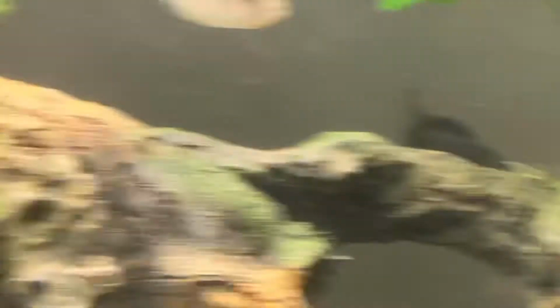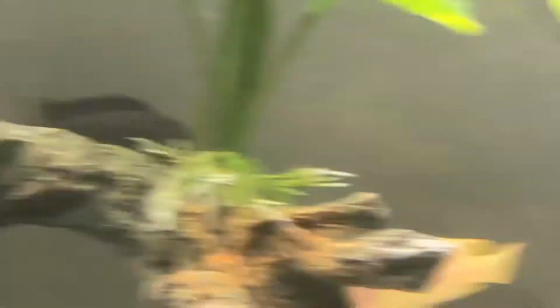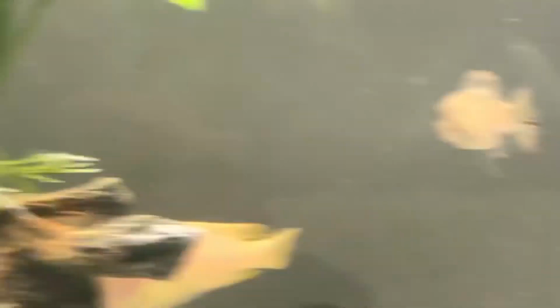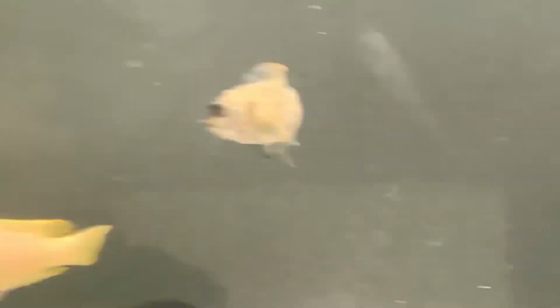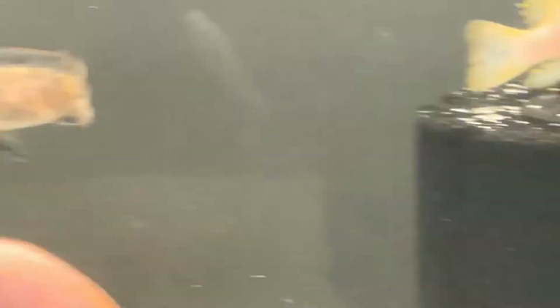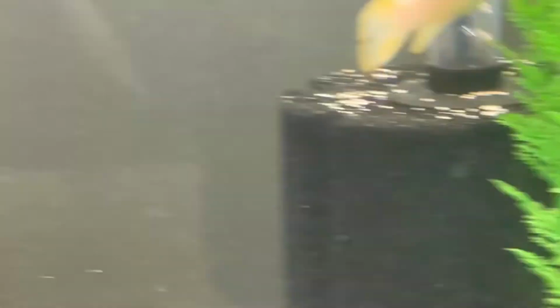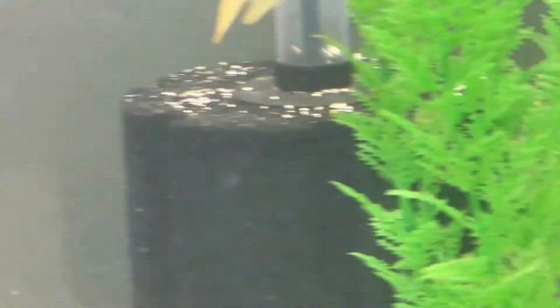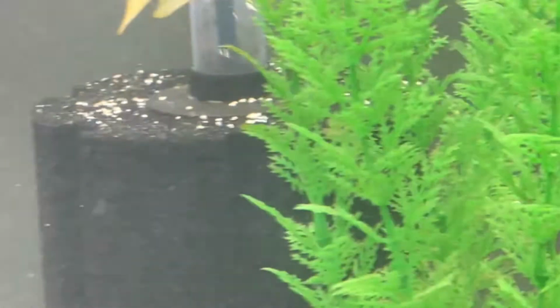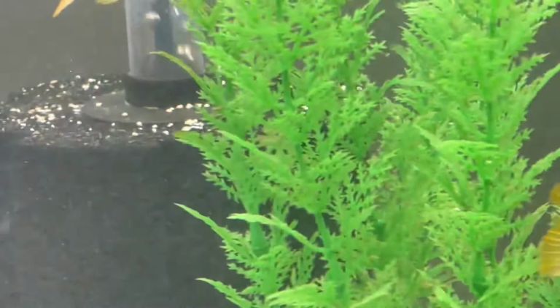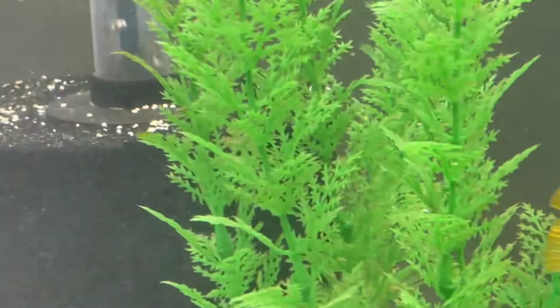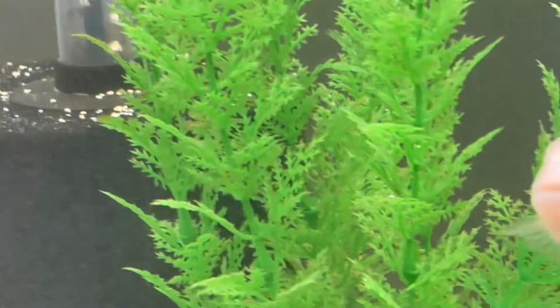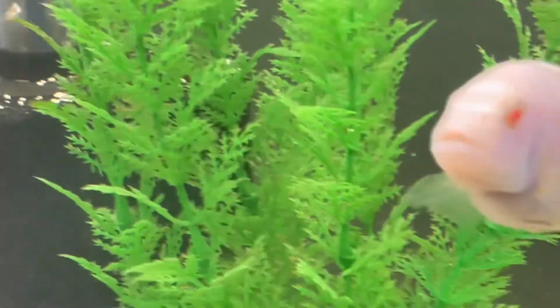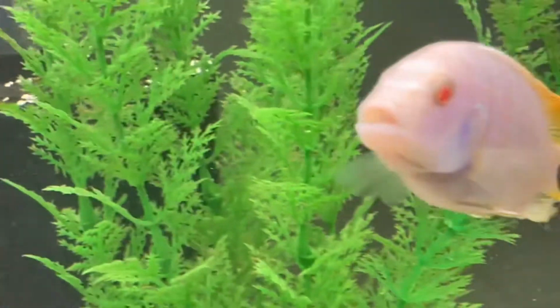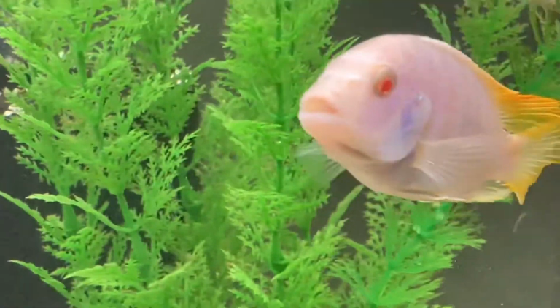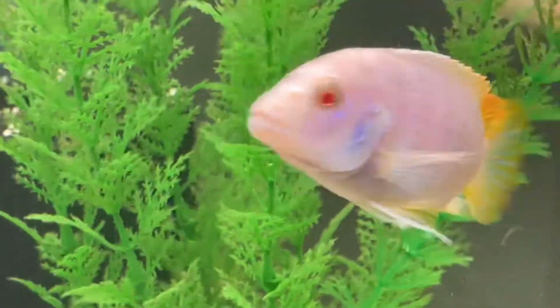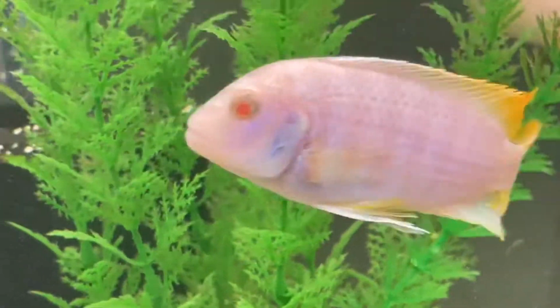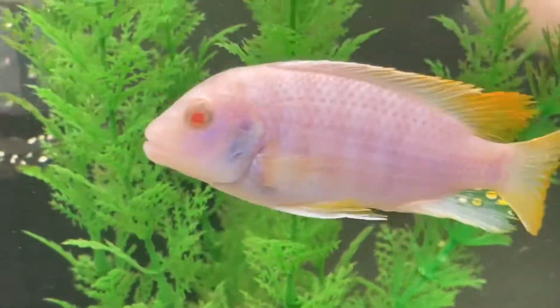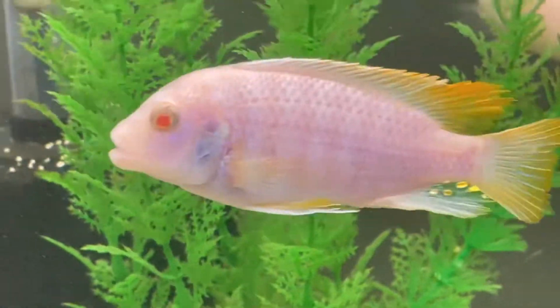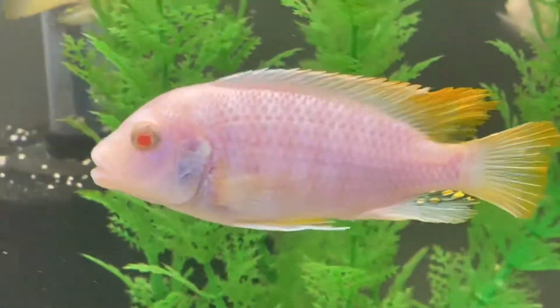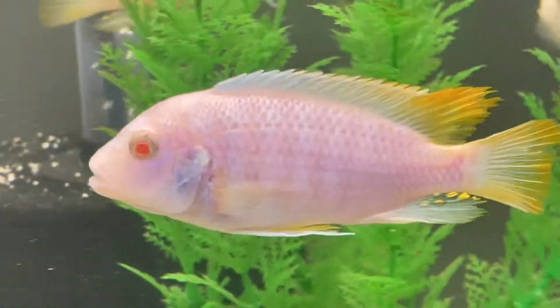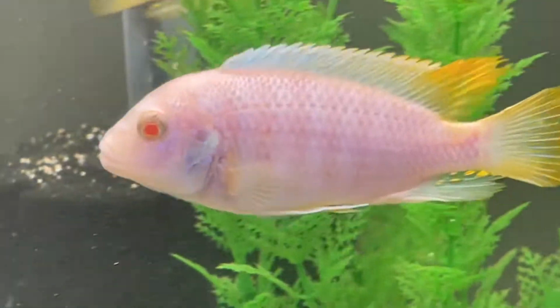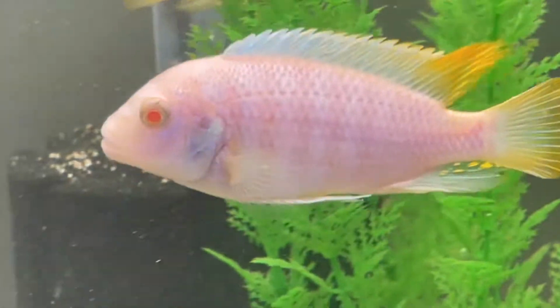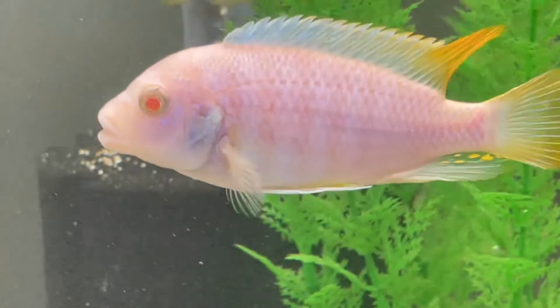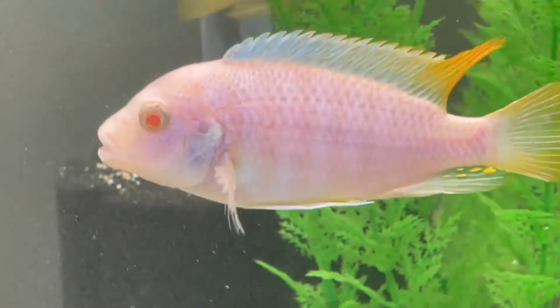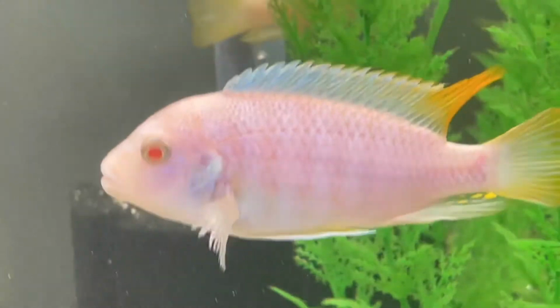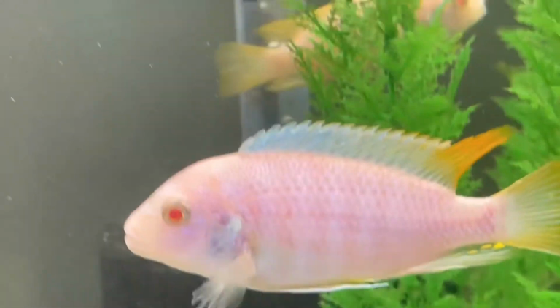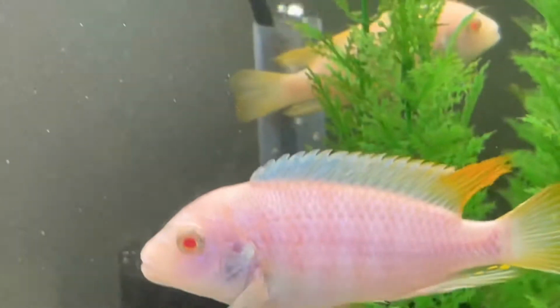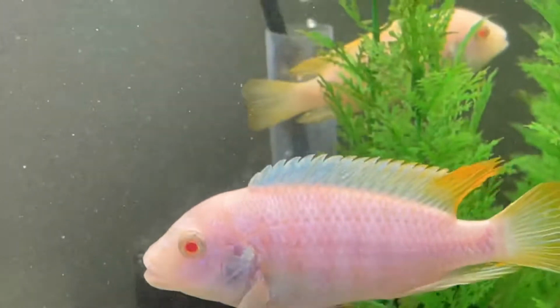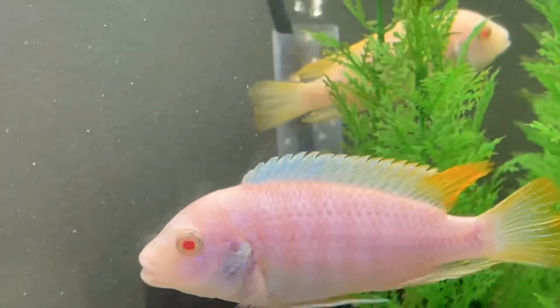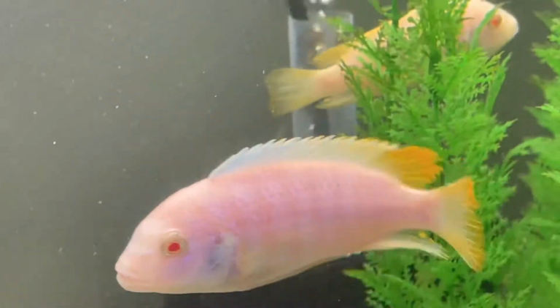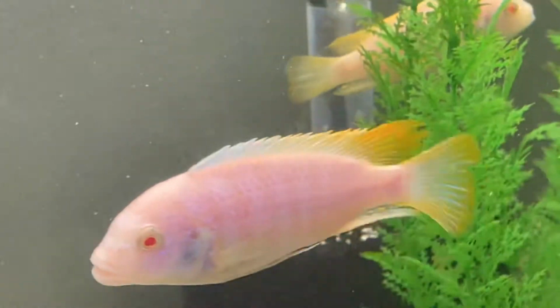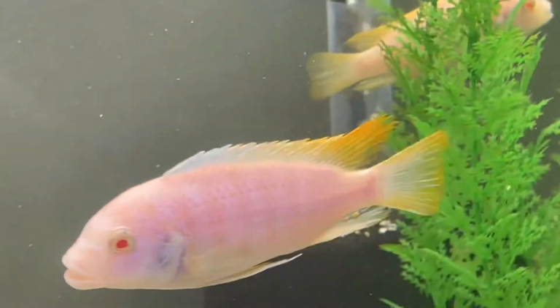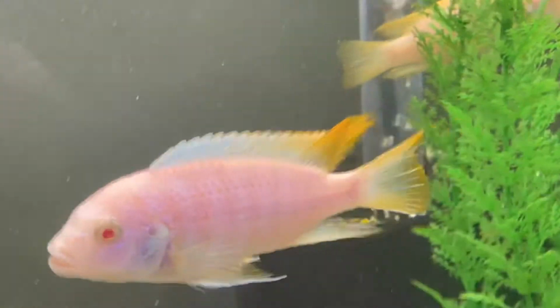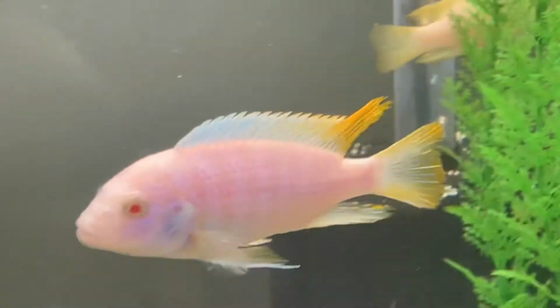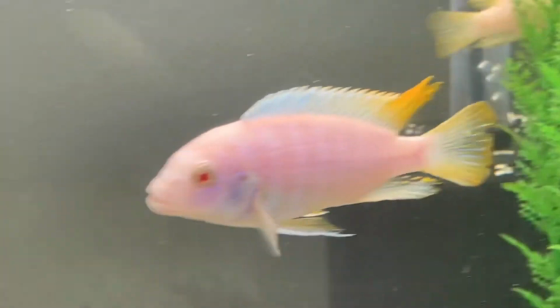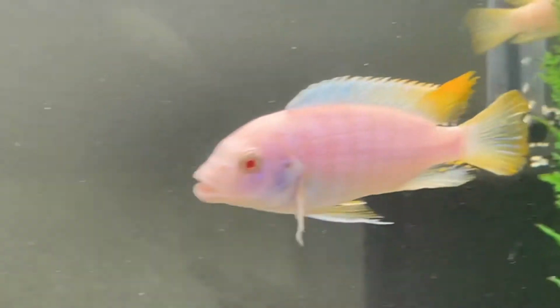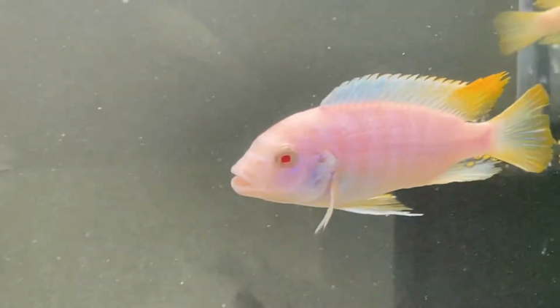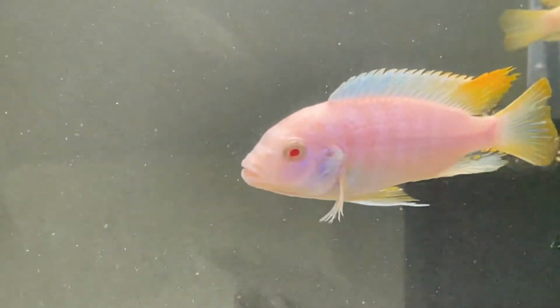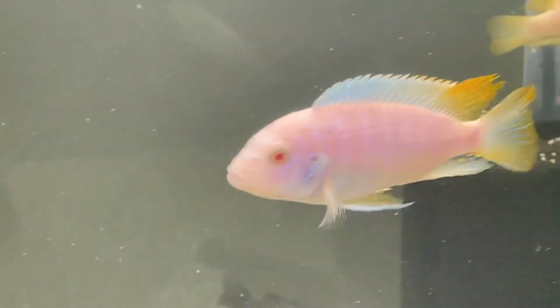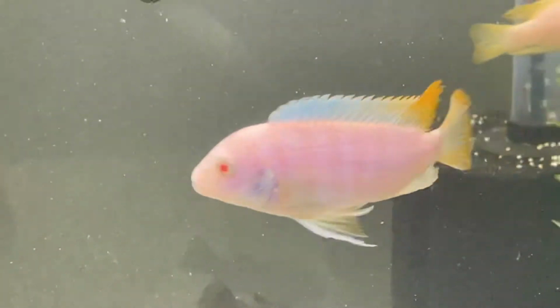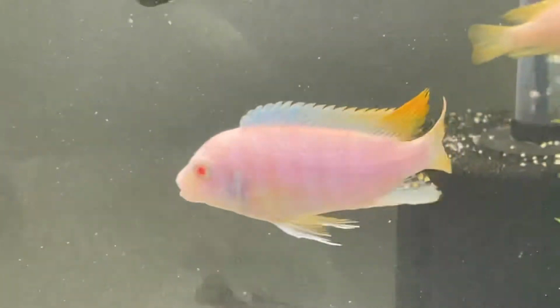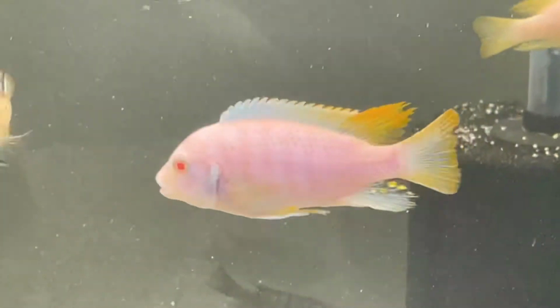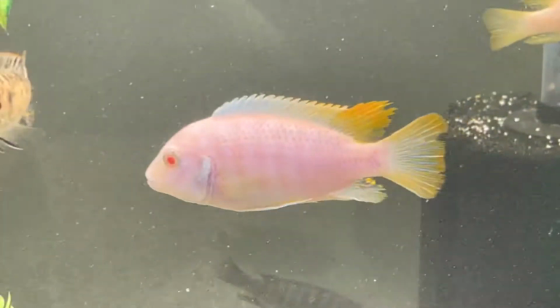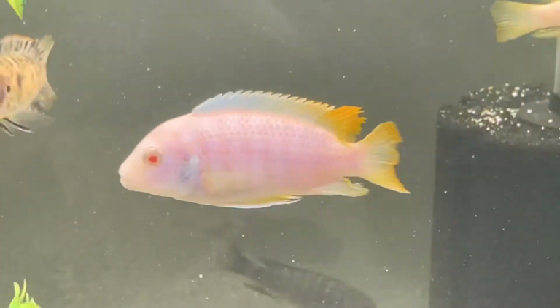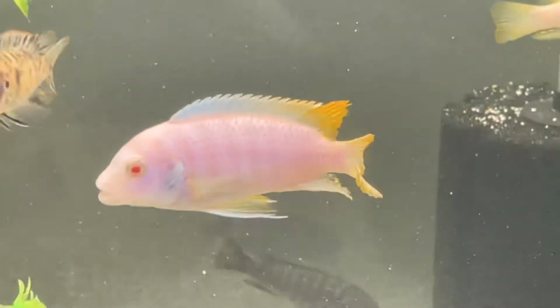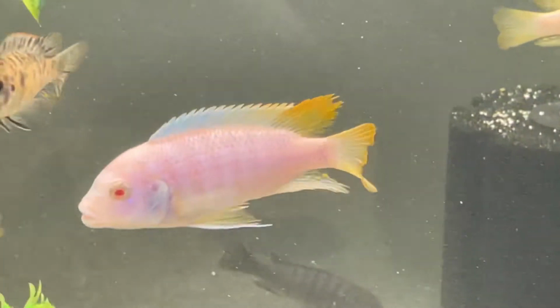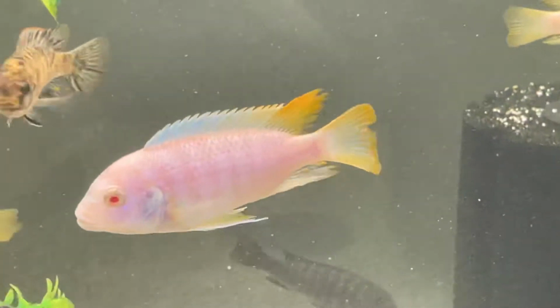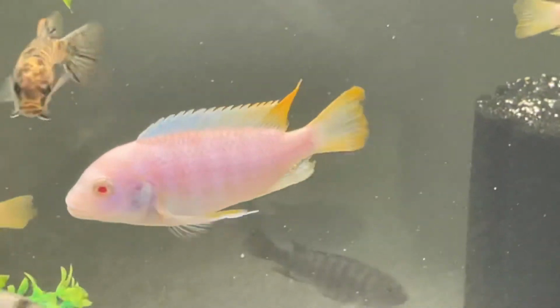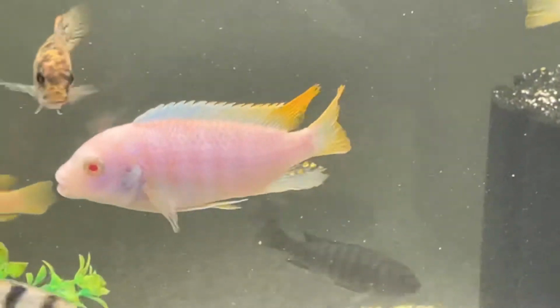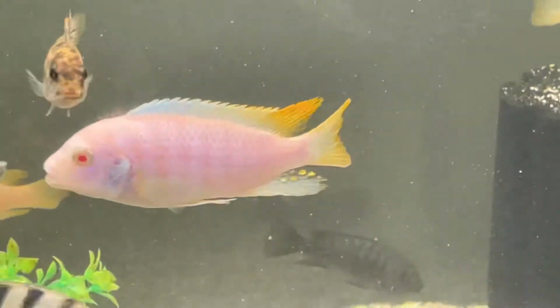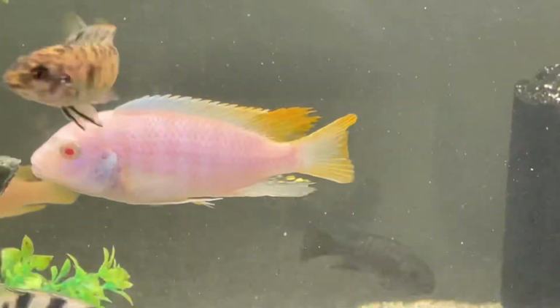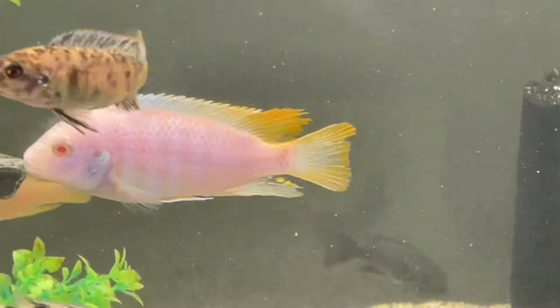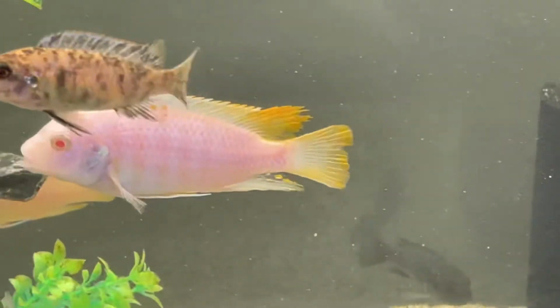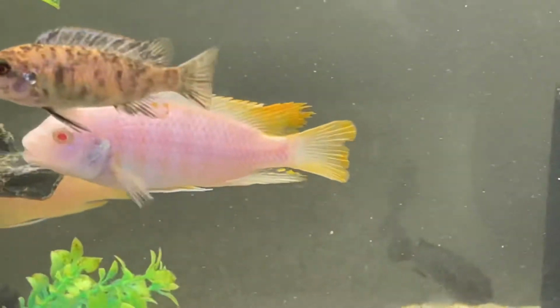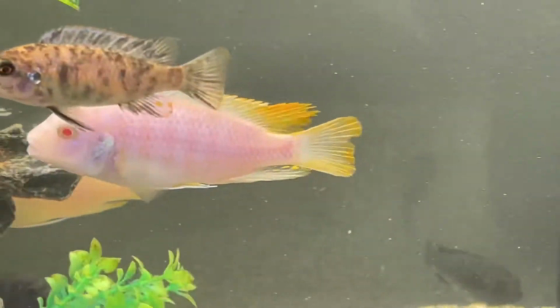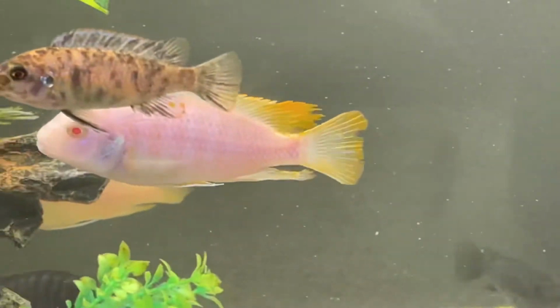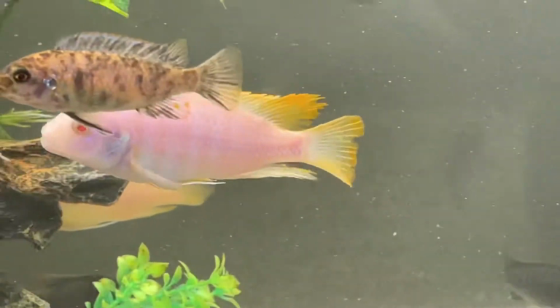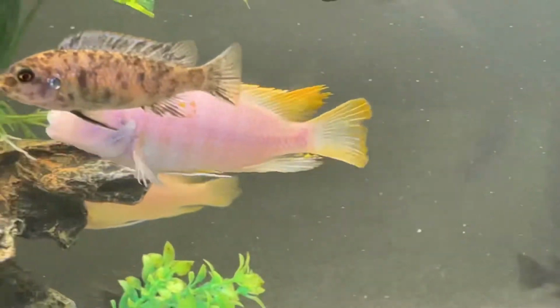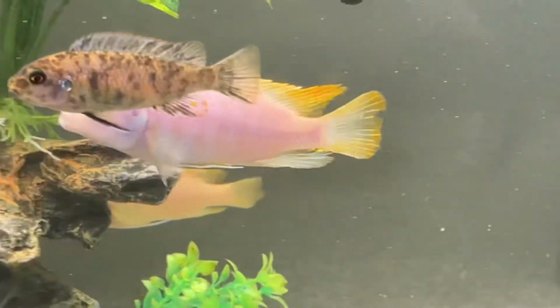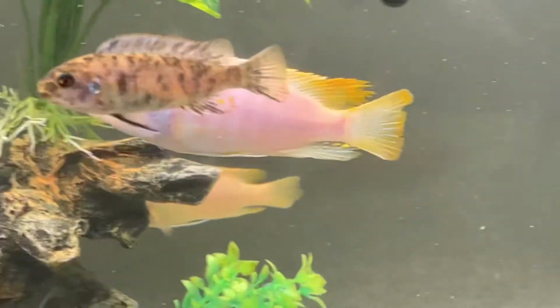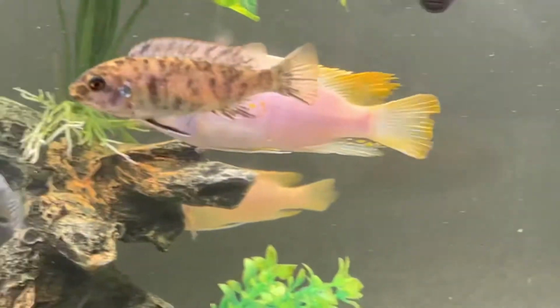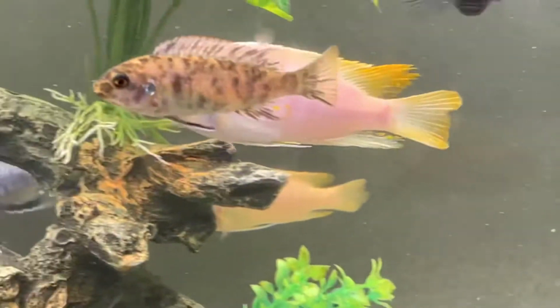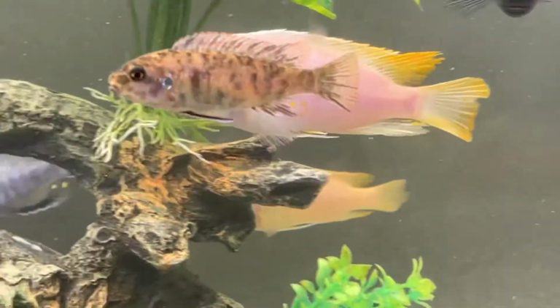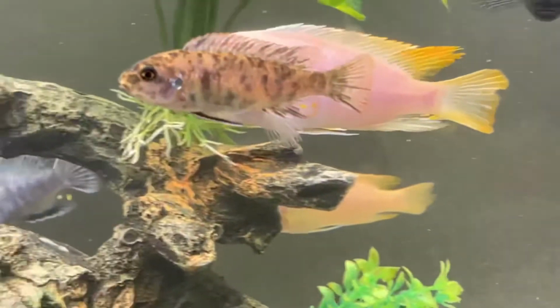Oh yeah, by the way, there are two Victorian cichlids in there. I had nowhere else to put them, so they ended up in the mbuna tank.